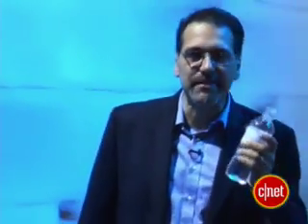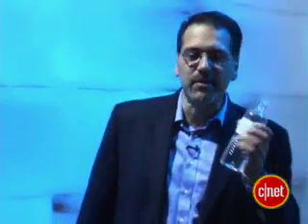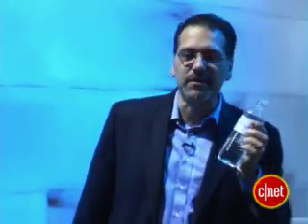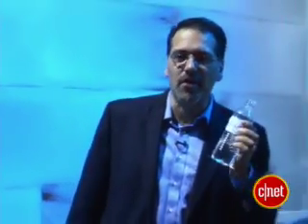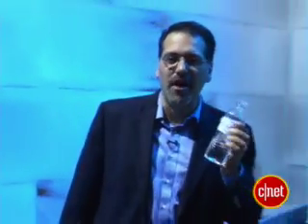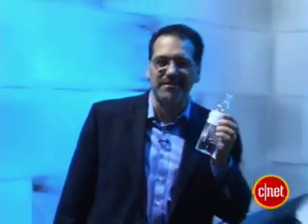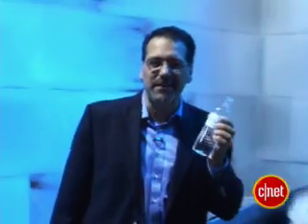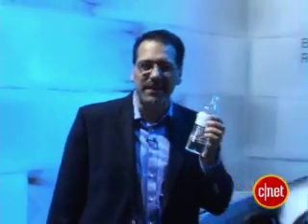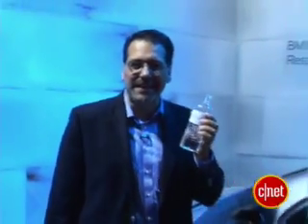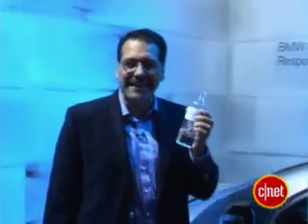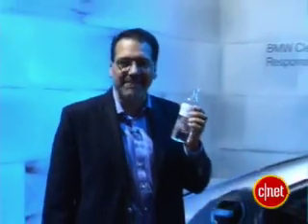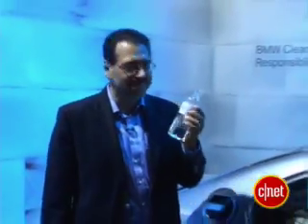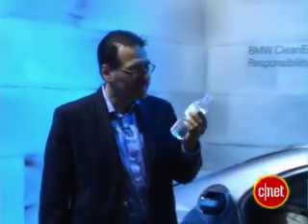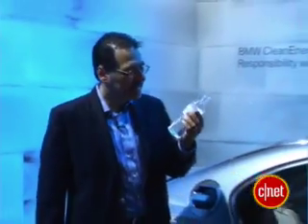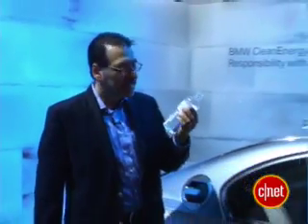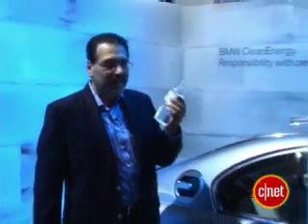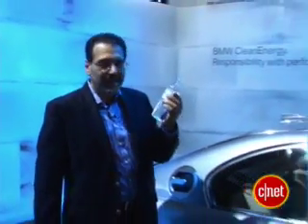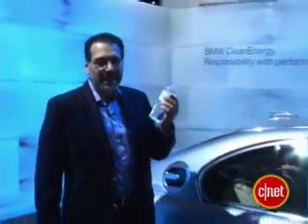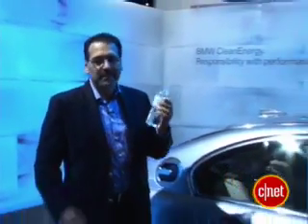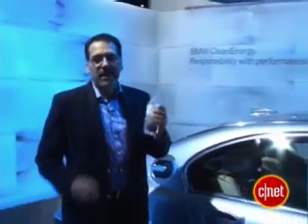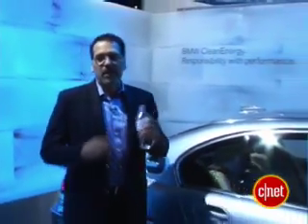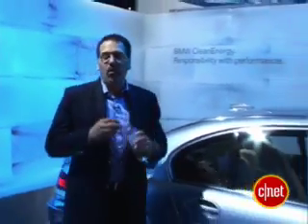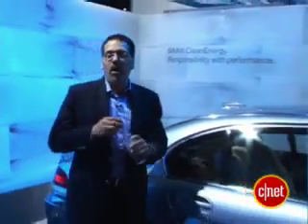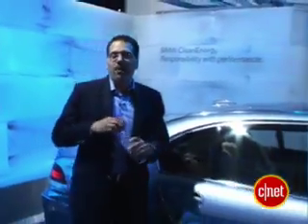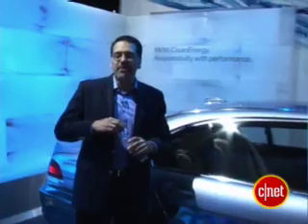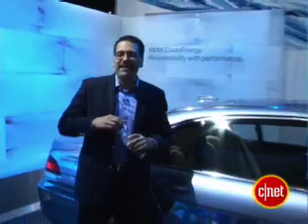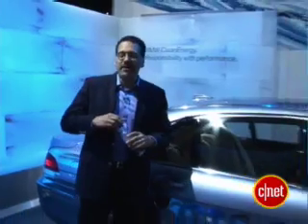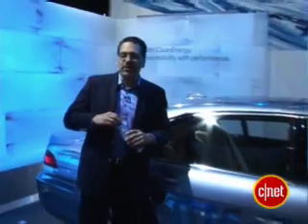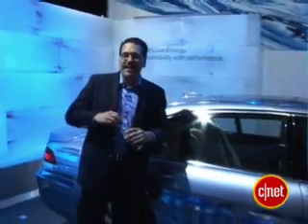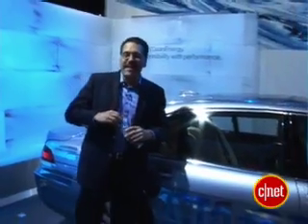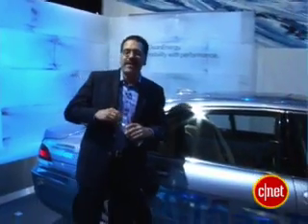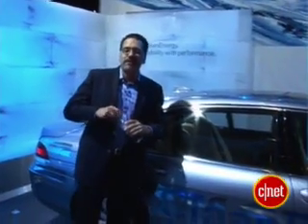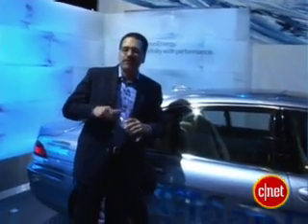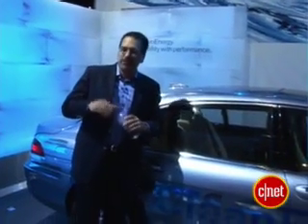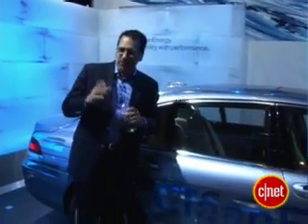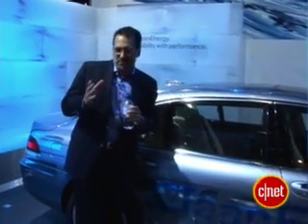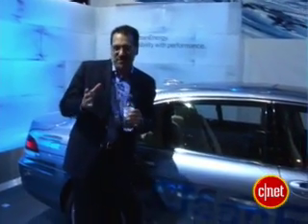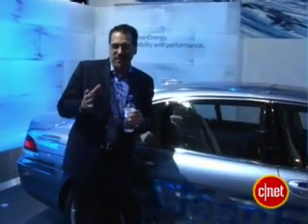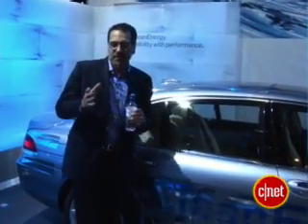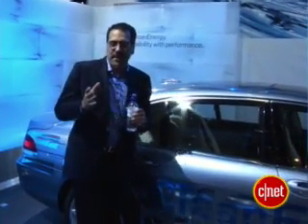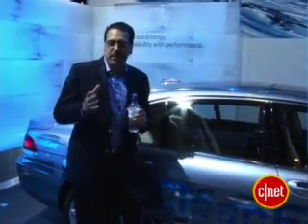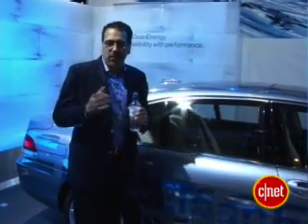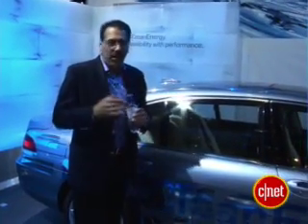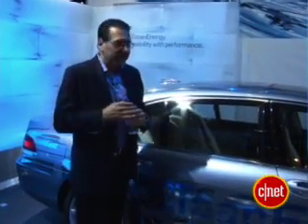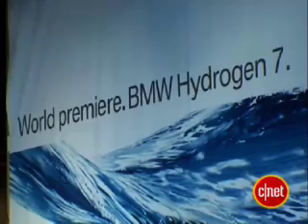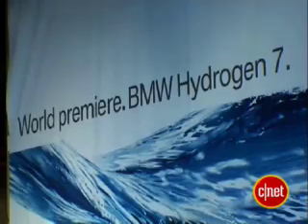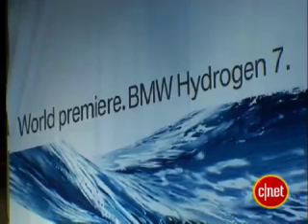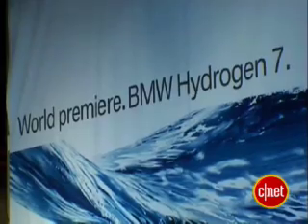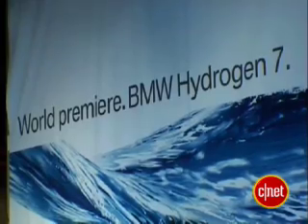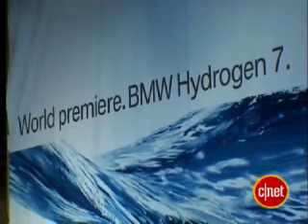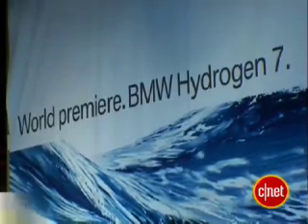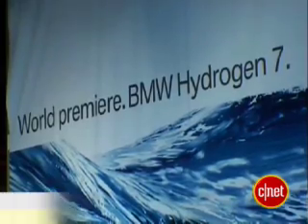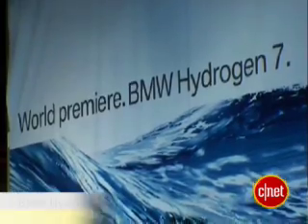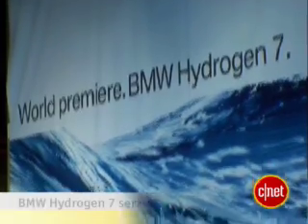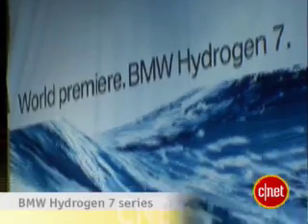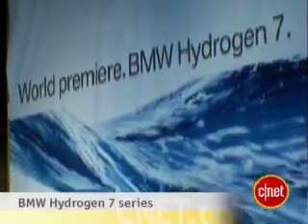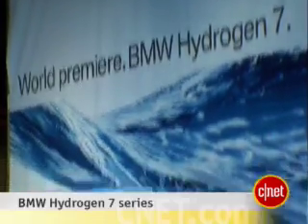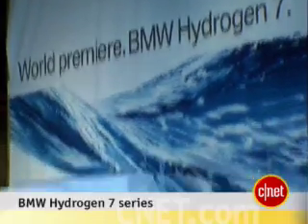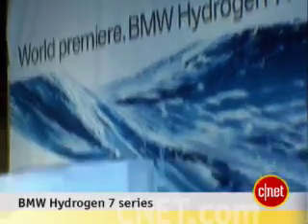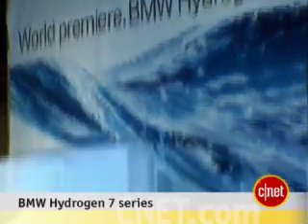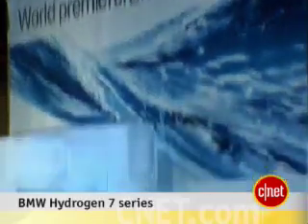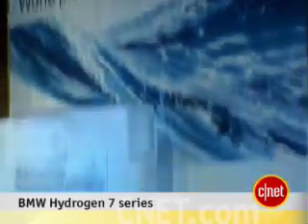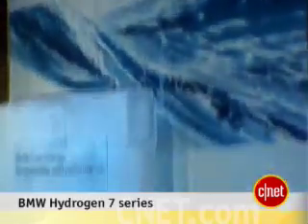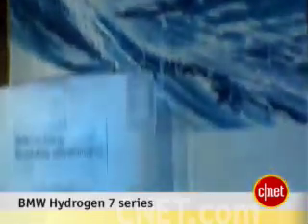BMW exhaust, nothing like it. It's a bottle of water, but literally it is sort of the exhaust coming out of this Hydrogen 7 Series.